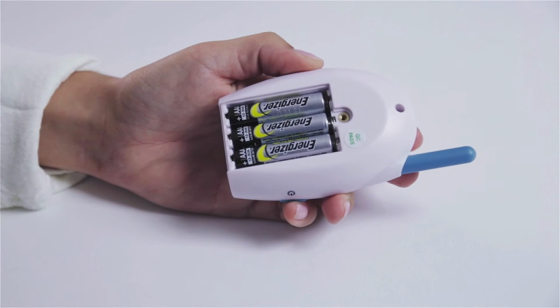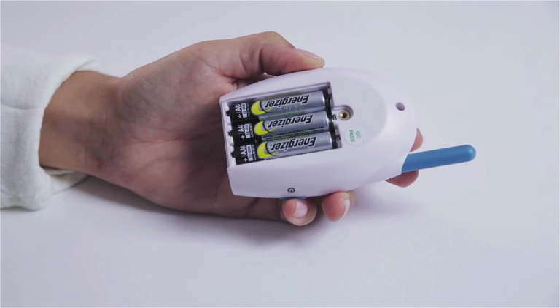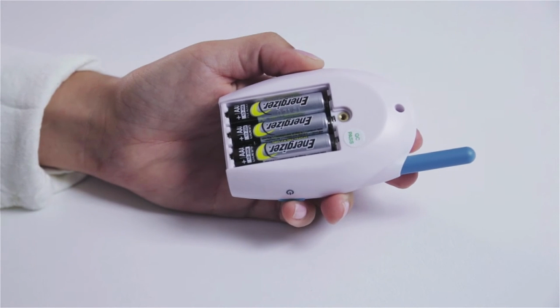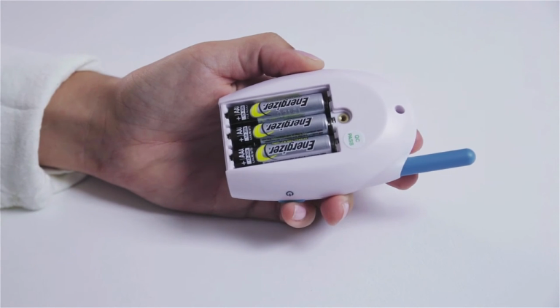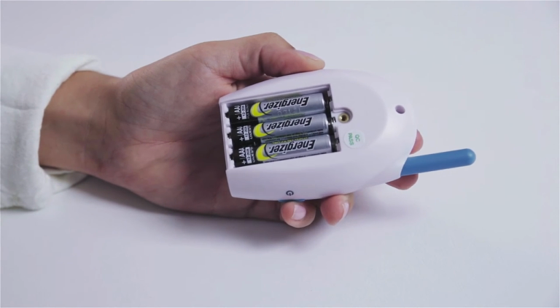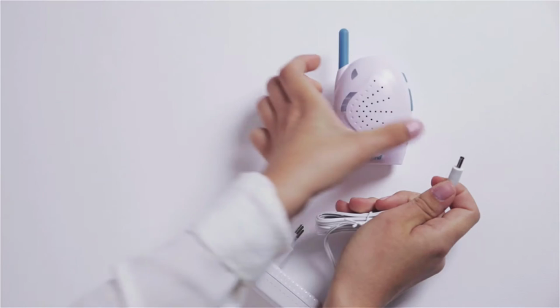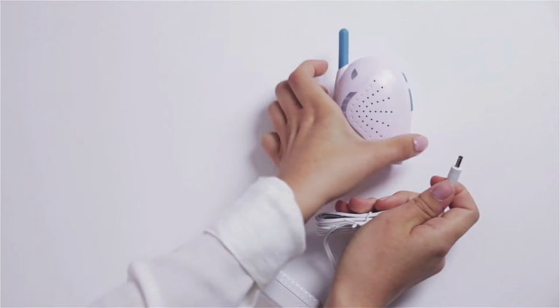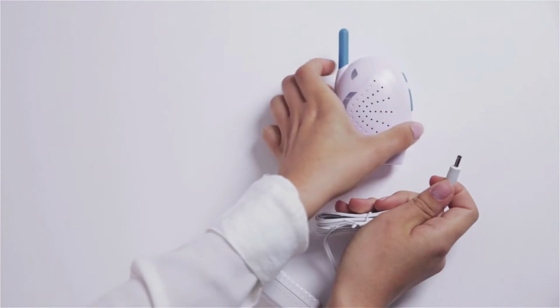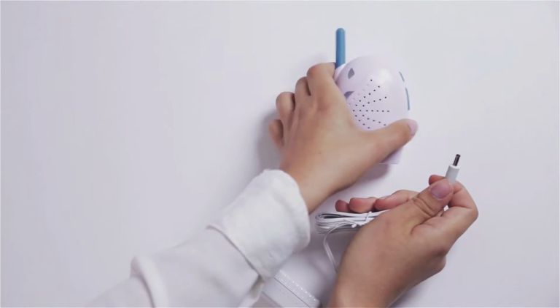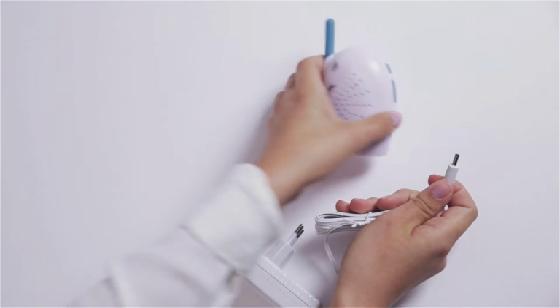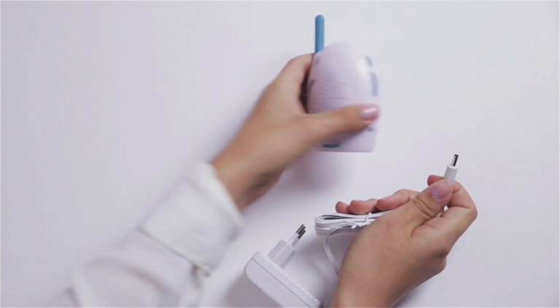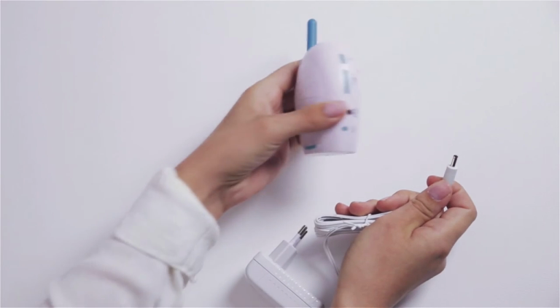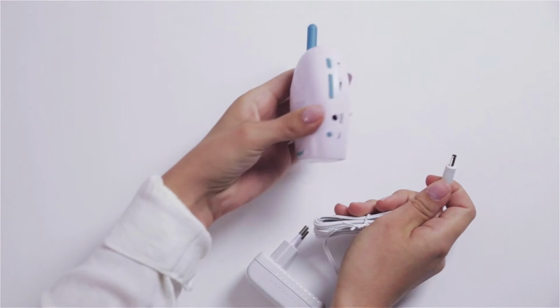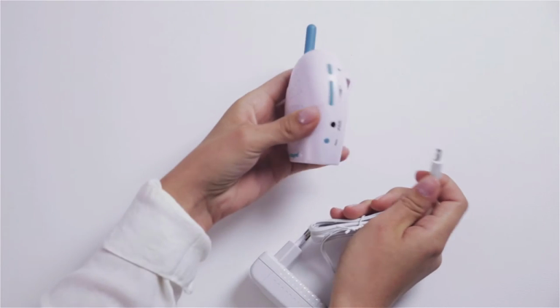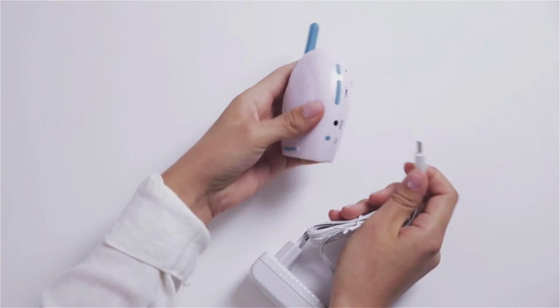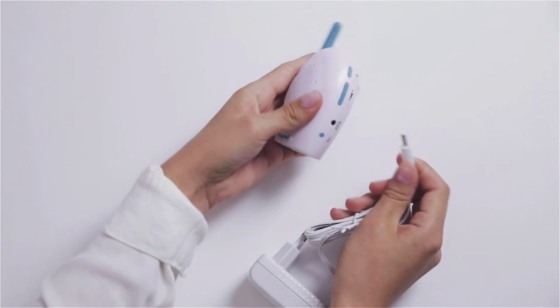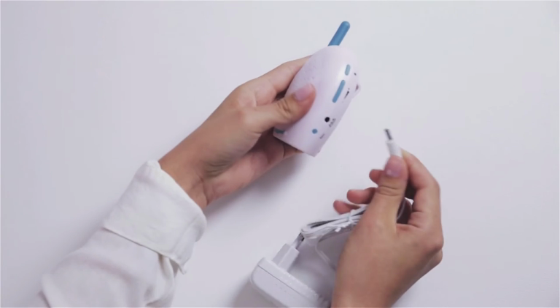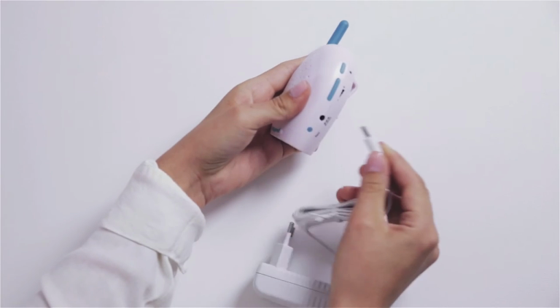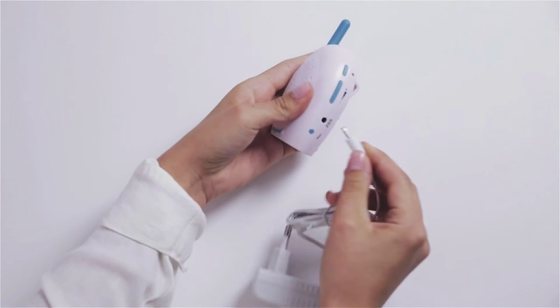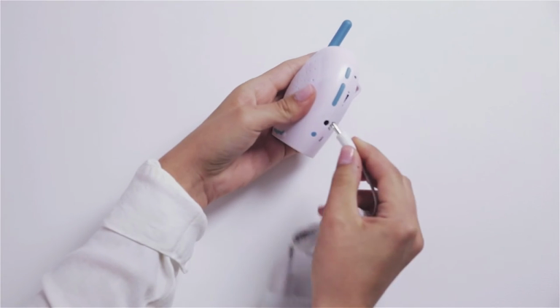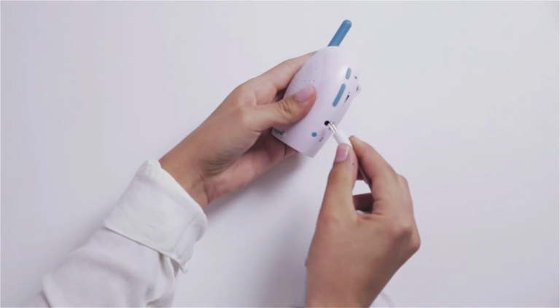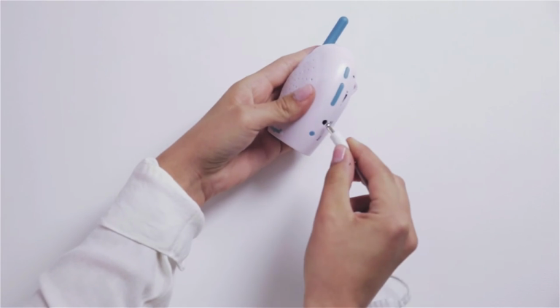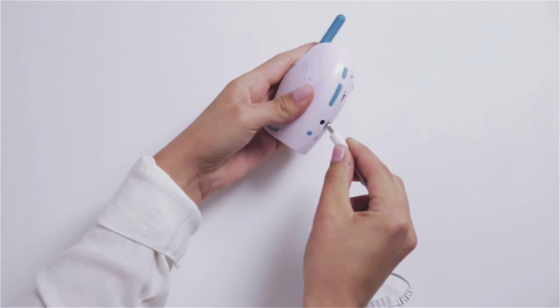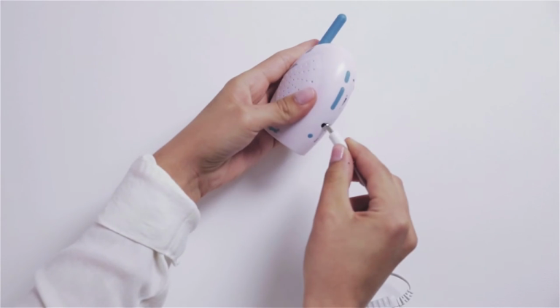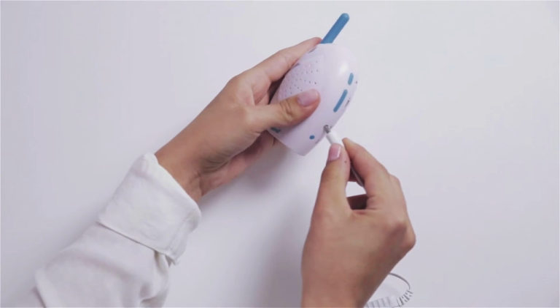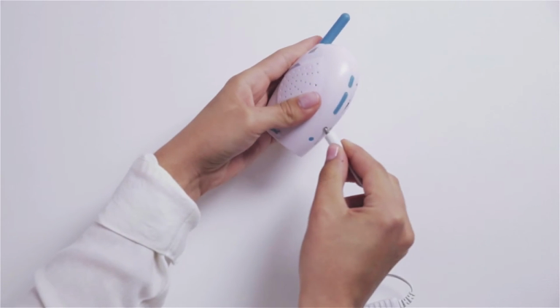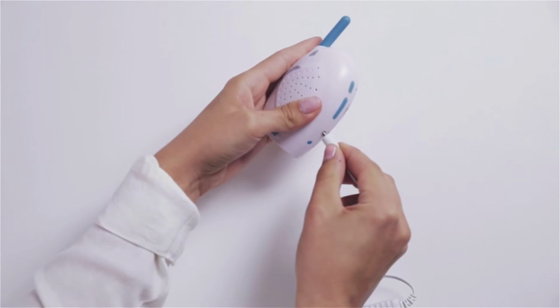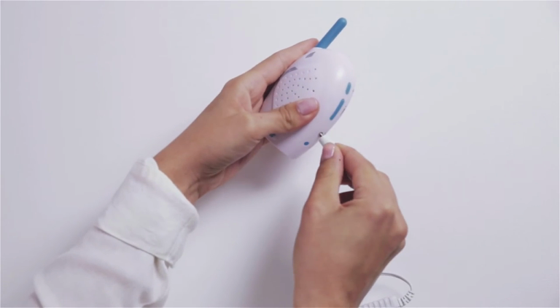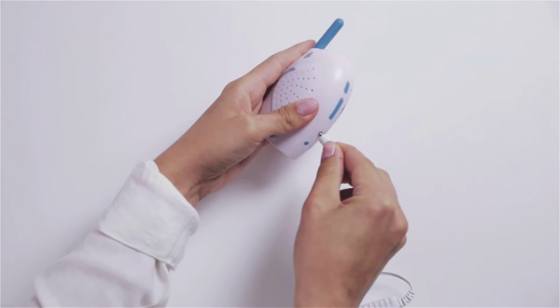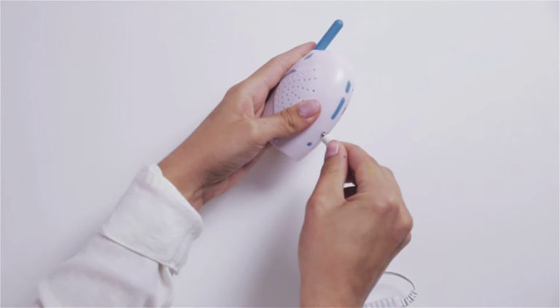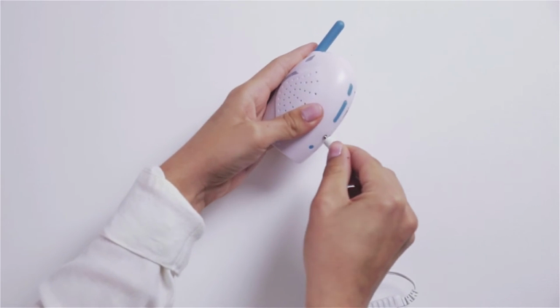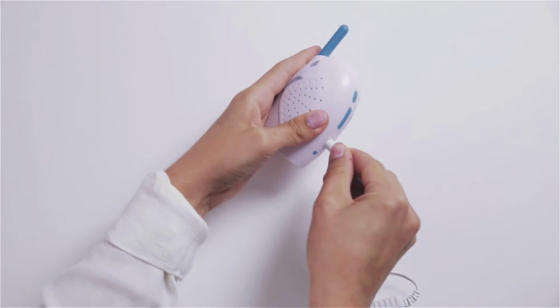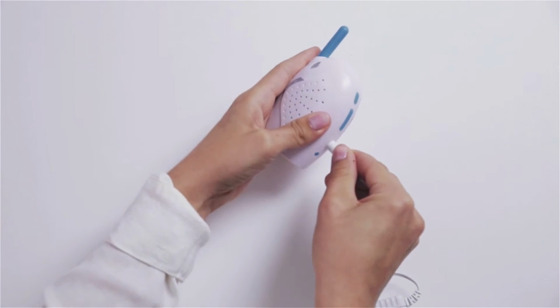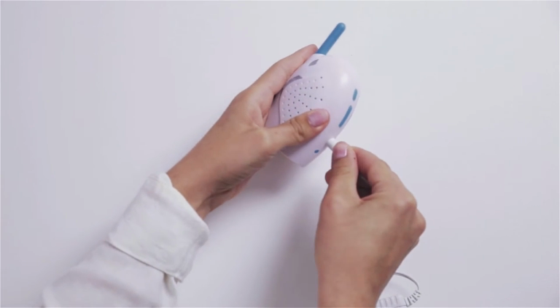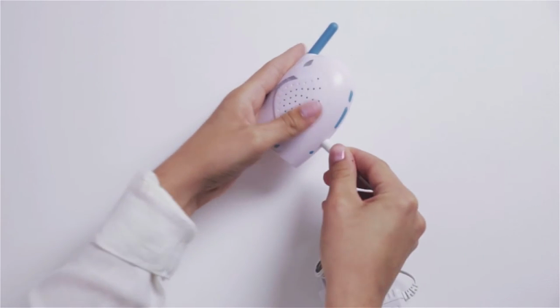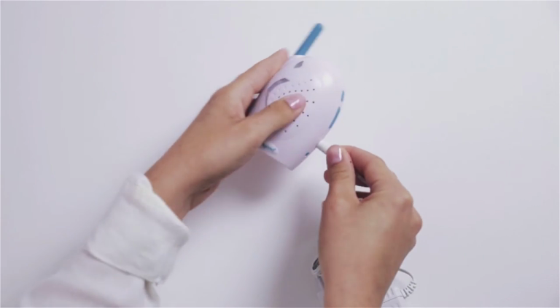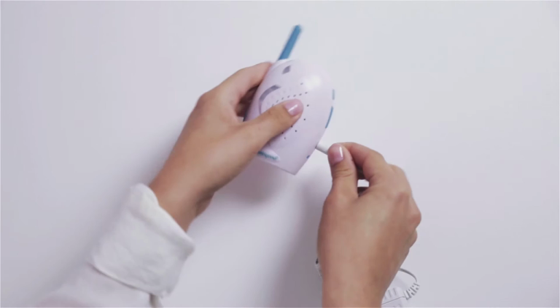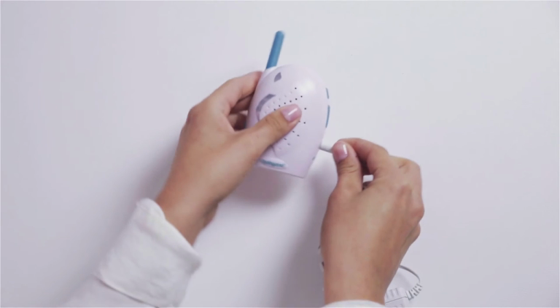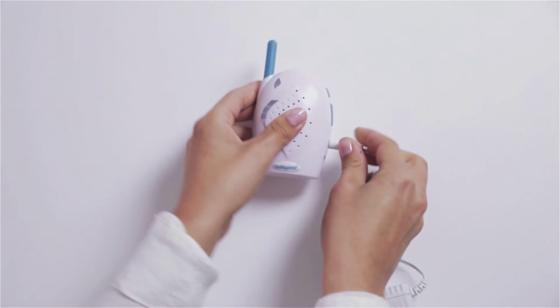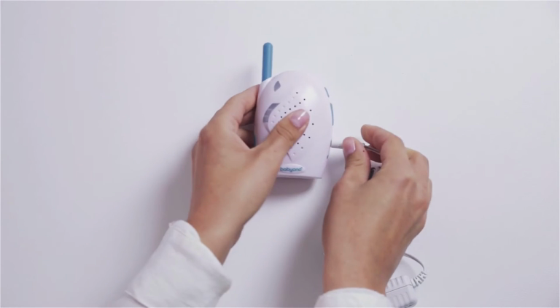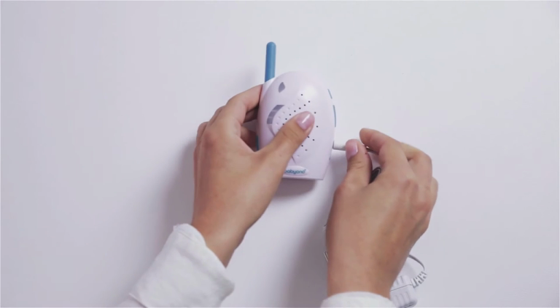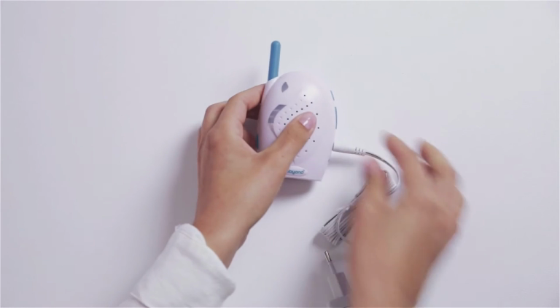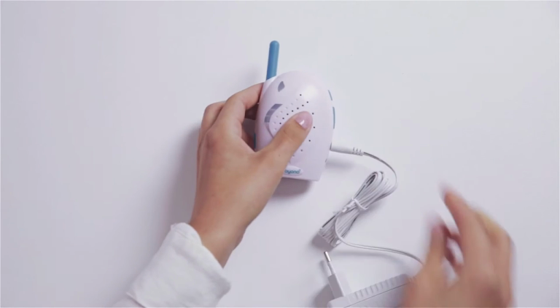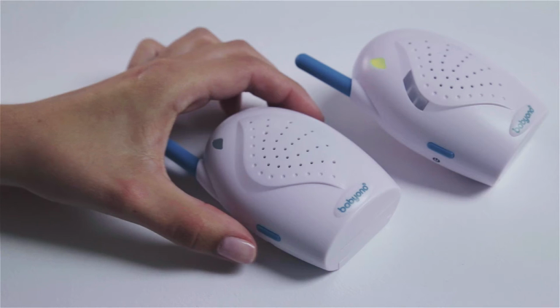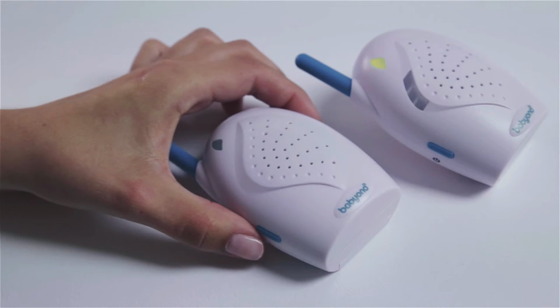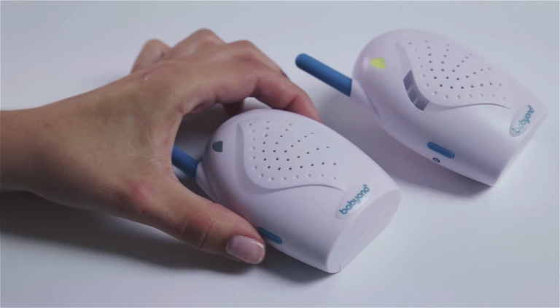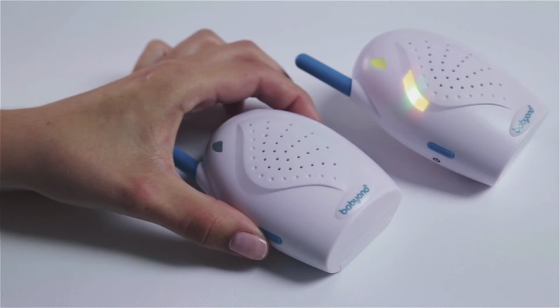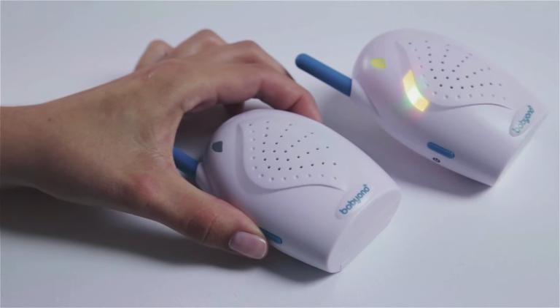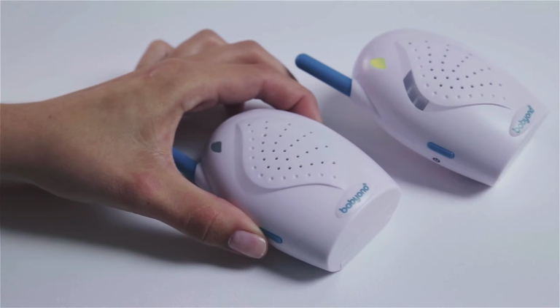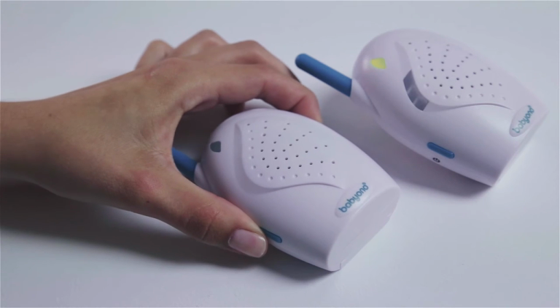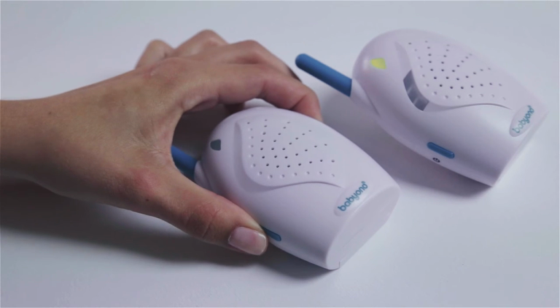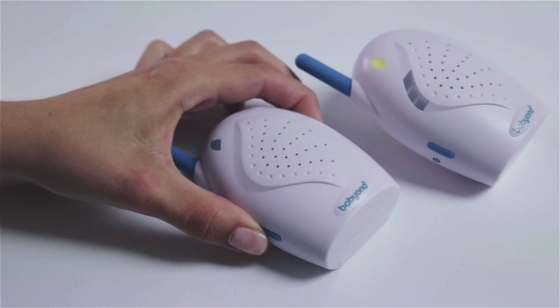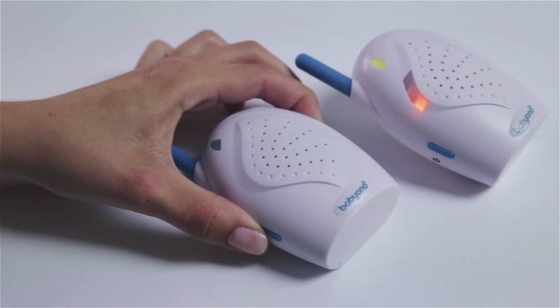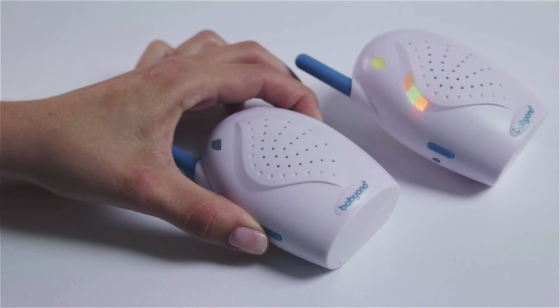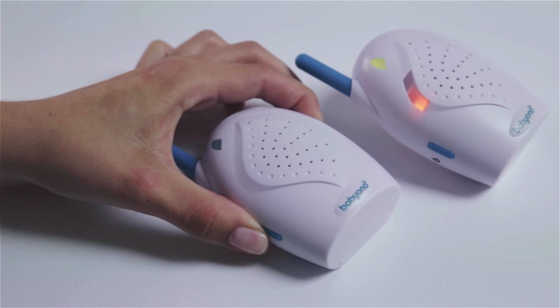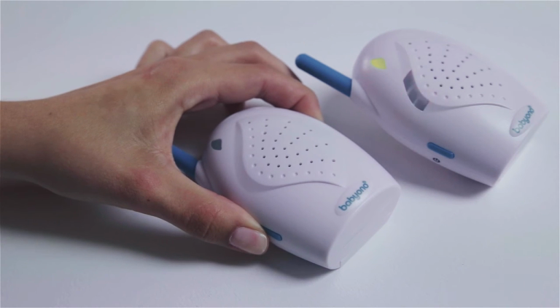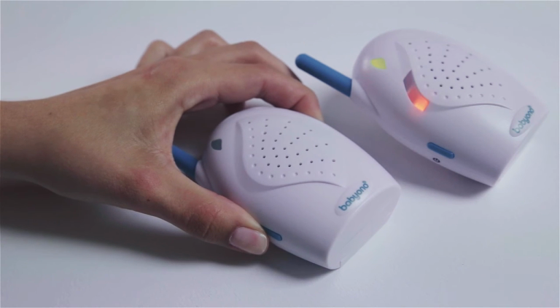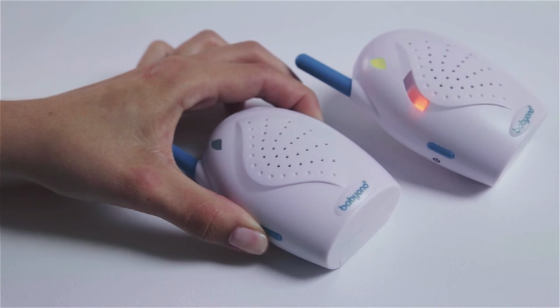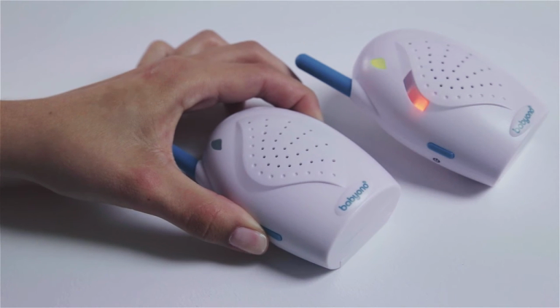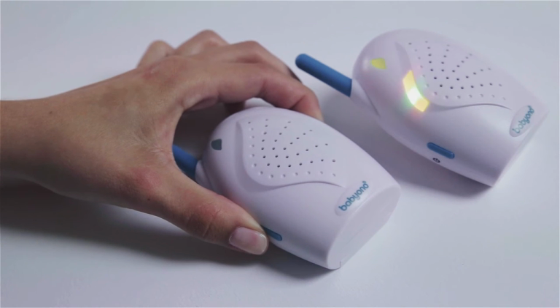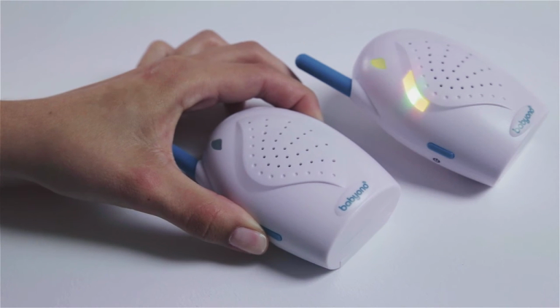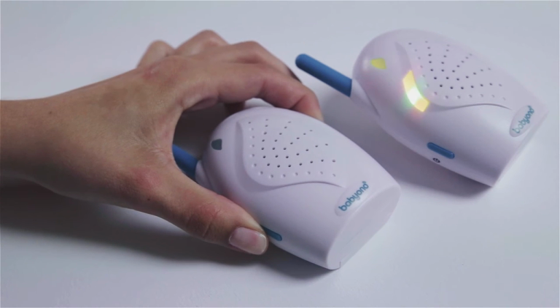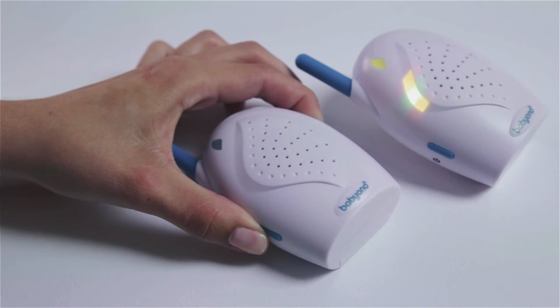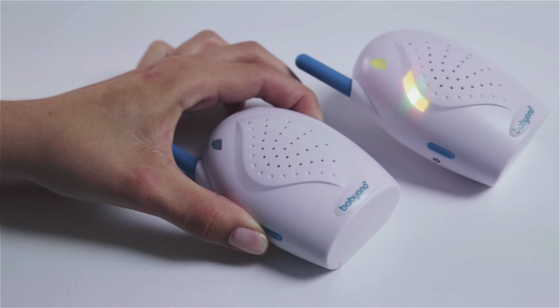Connect the adapter to the main socket or insert the batteries. Press the button. The device is ready to work.